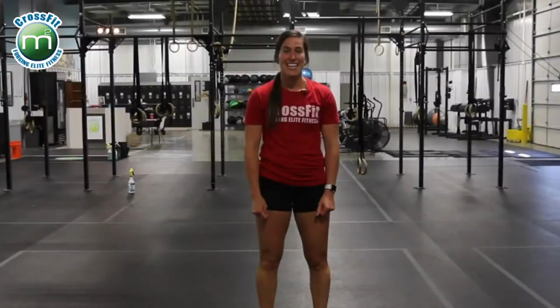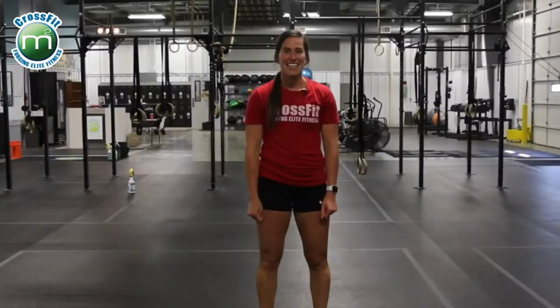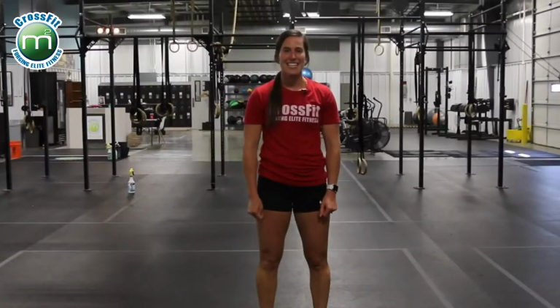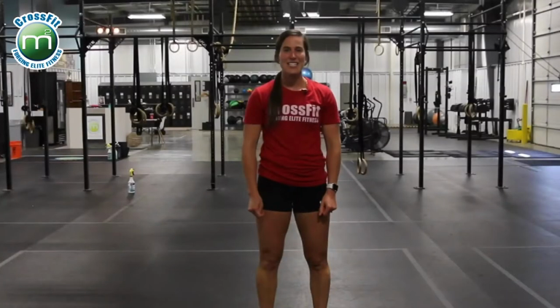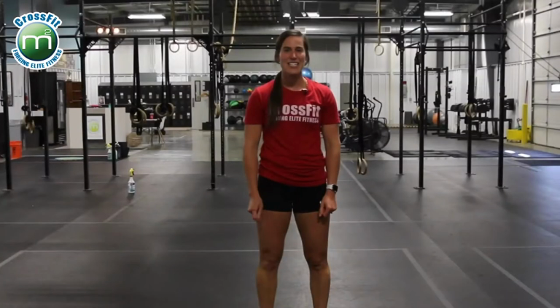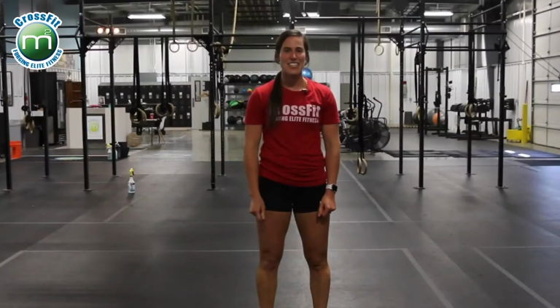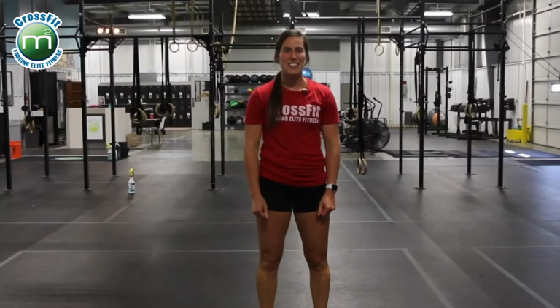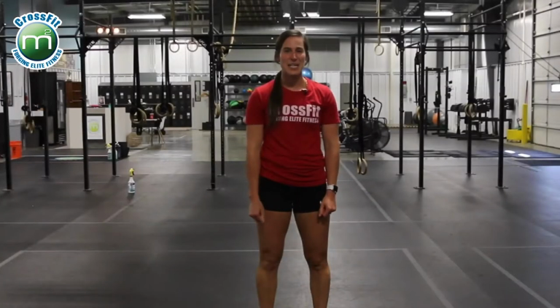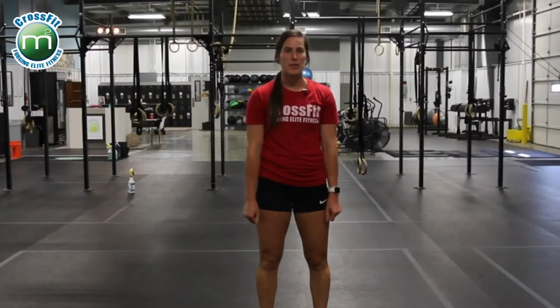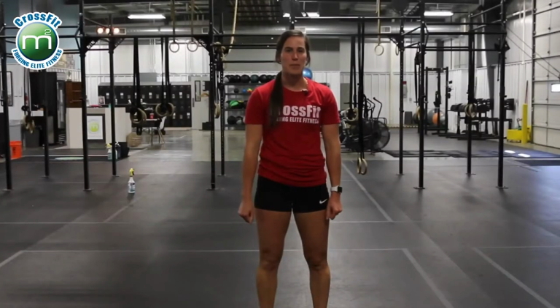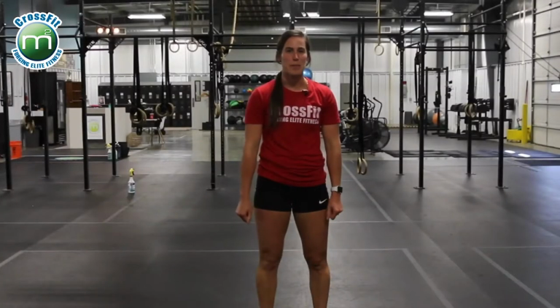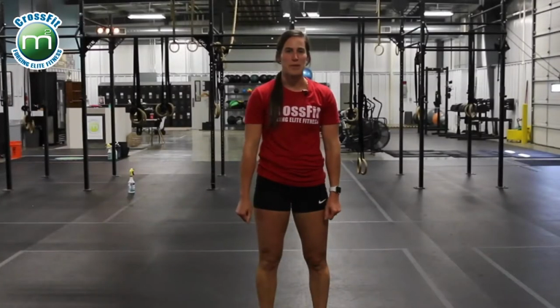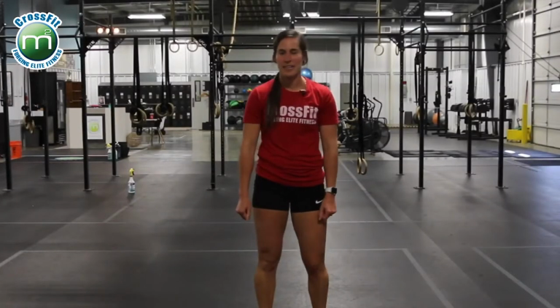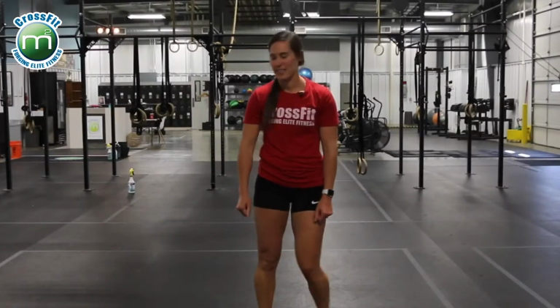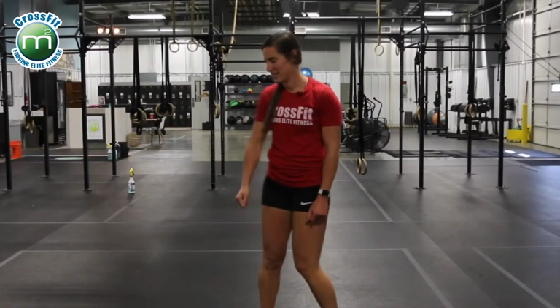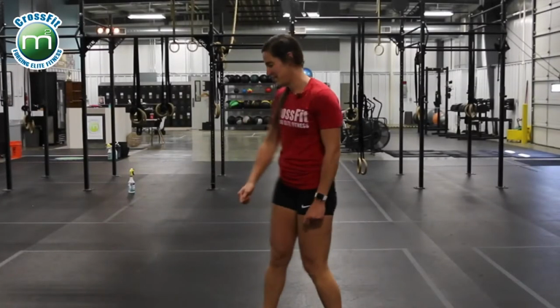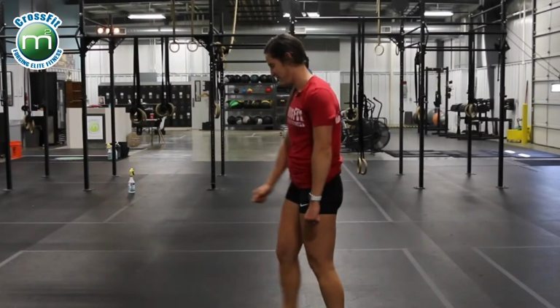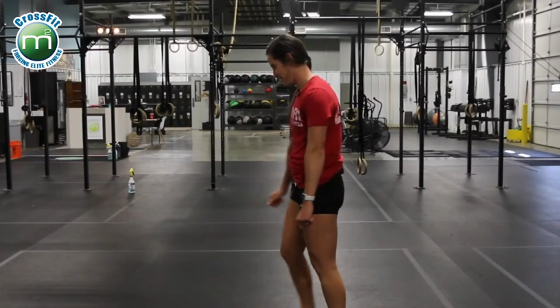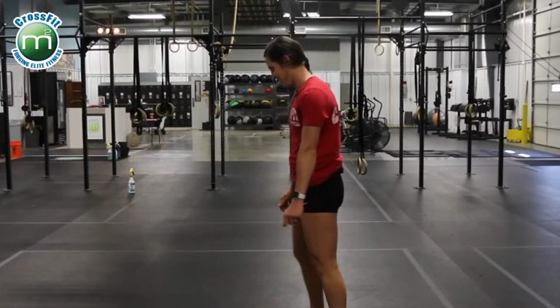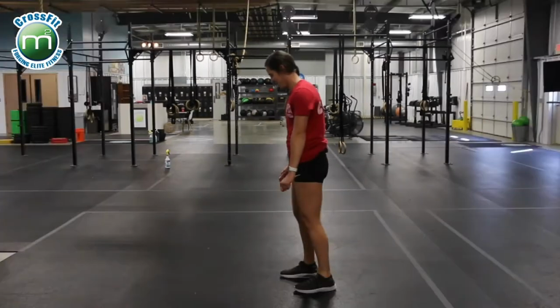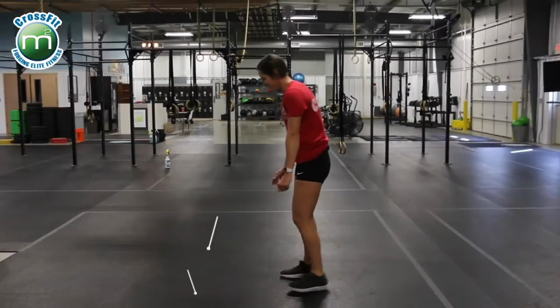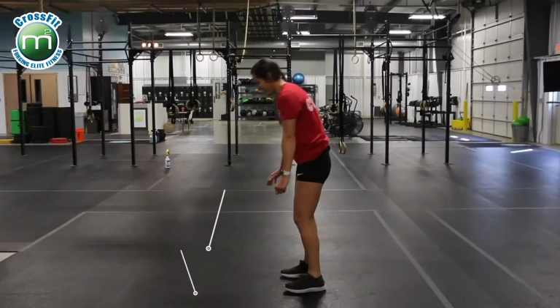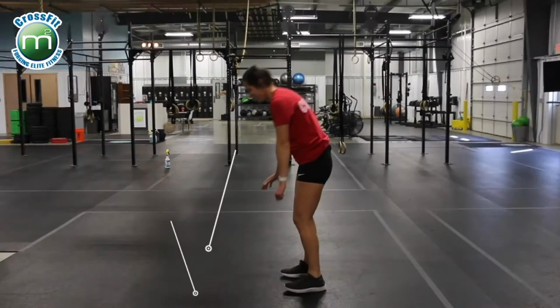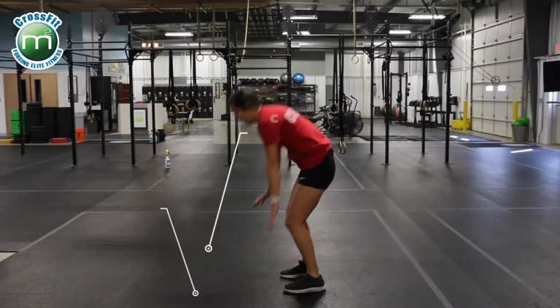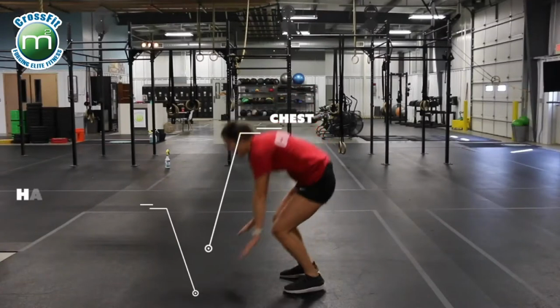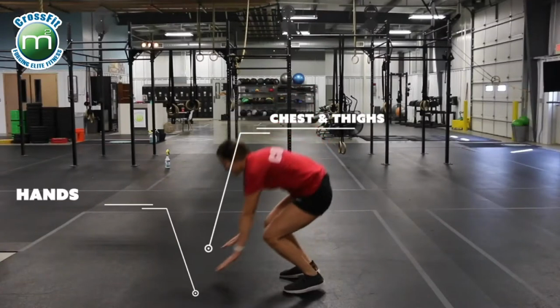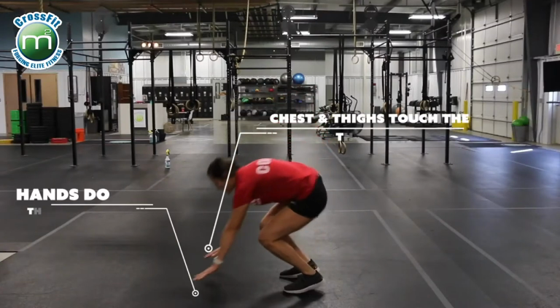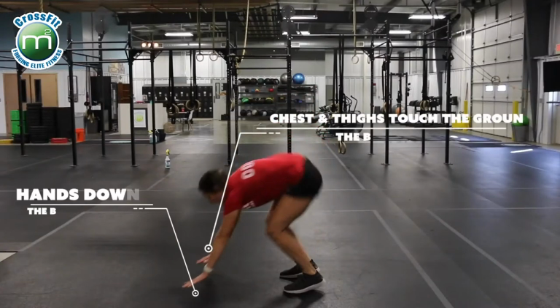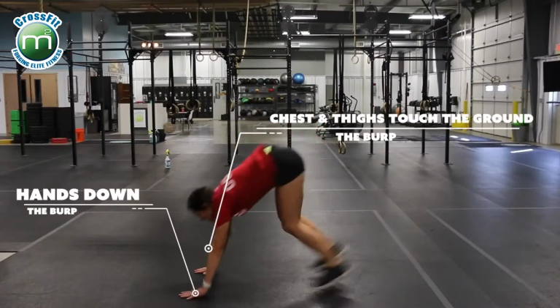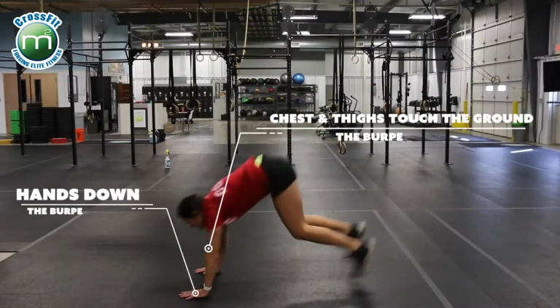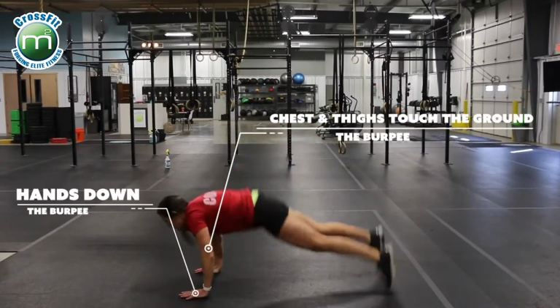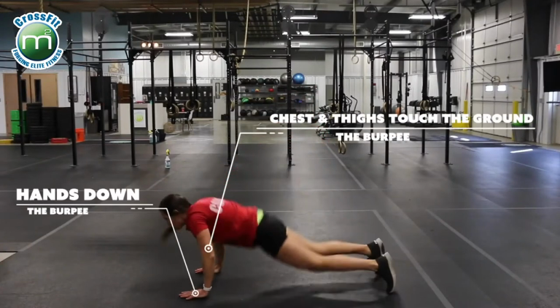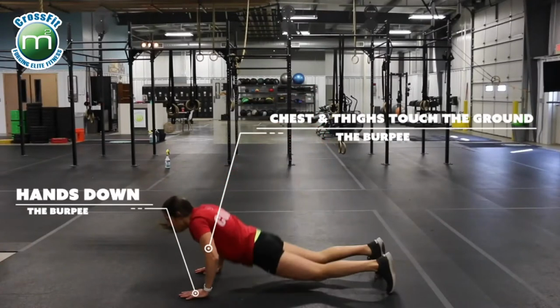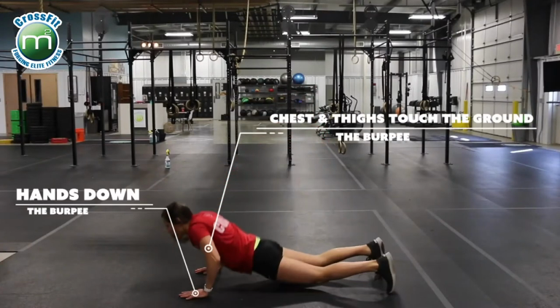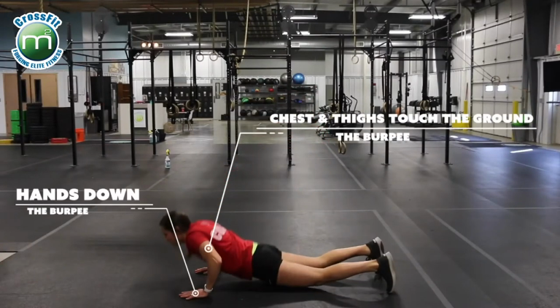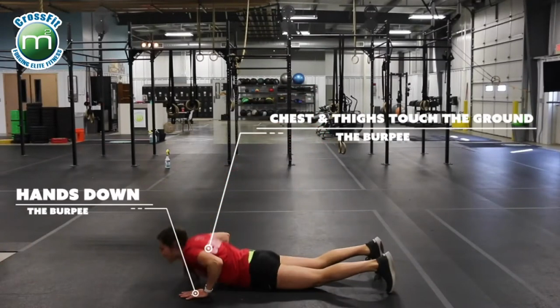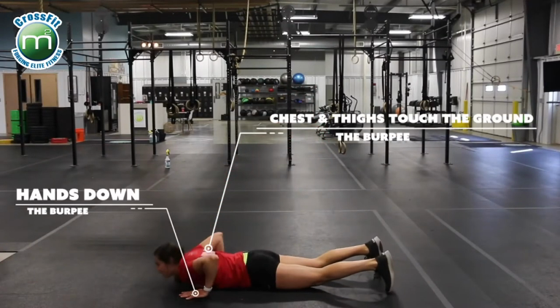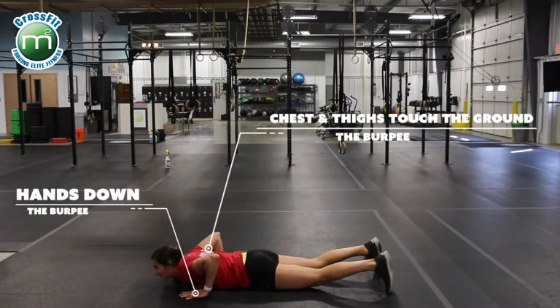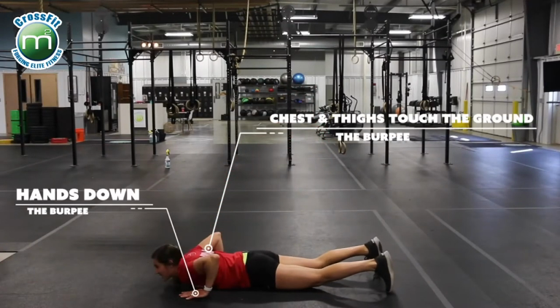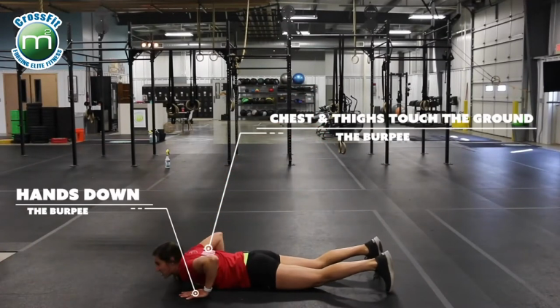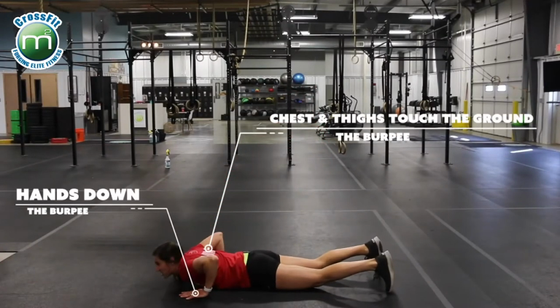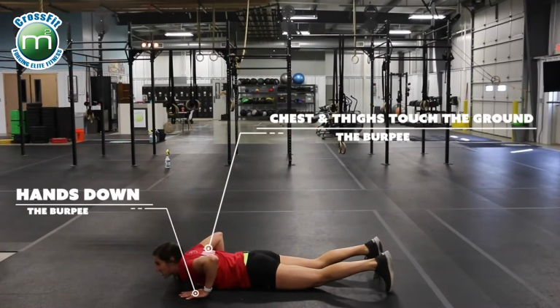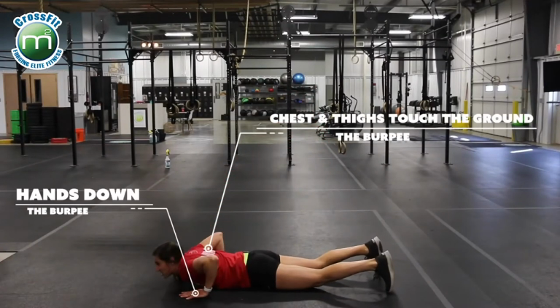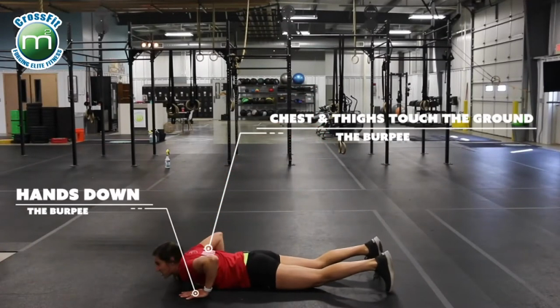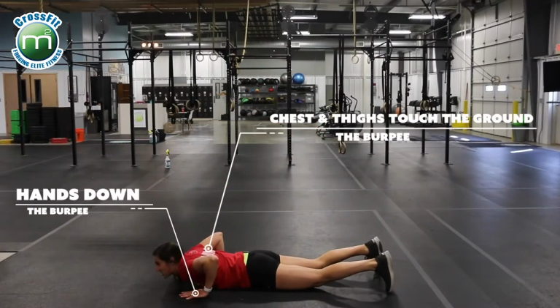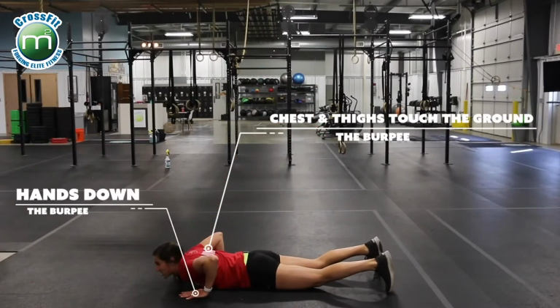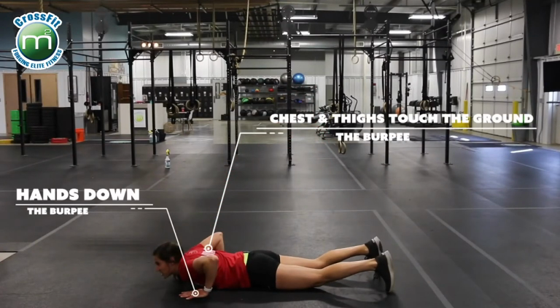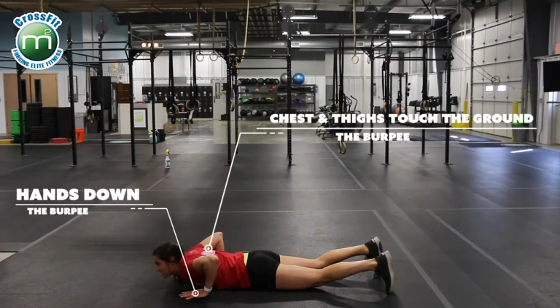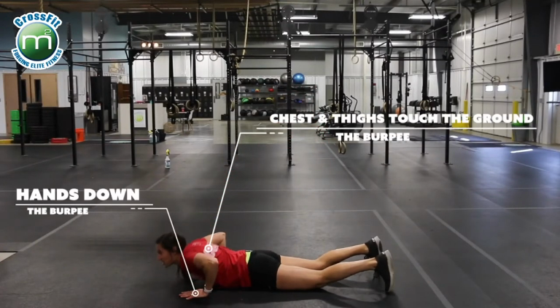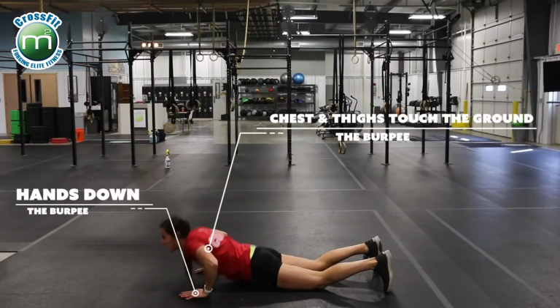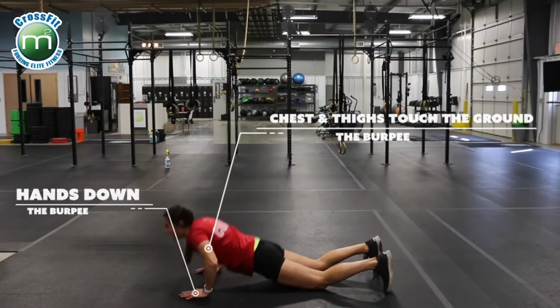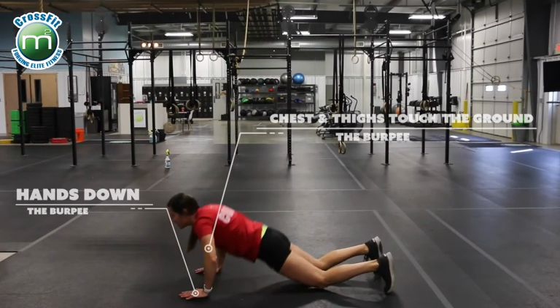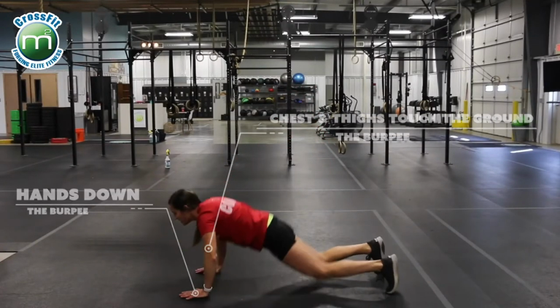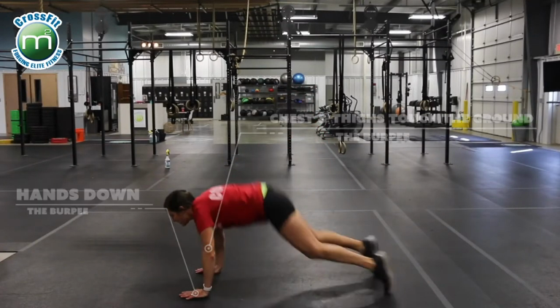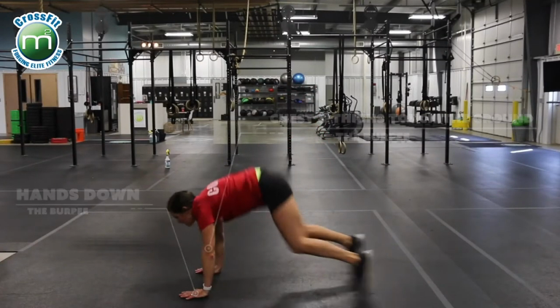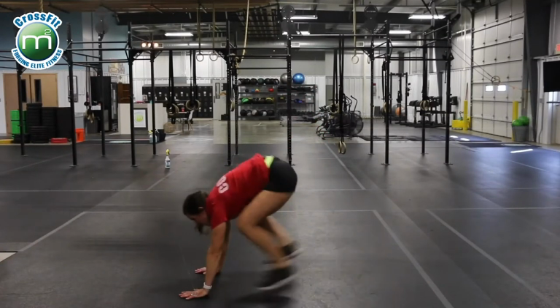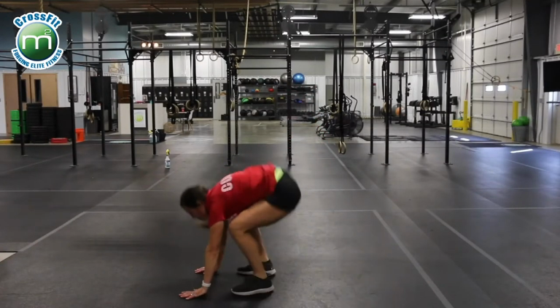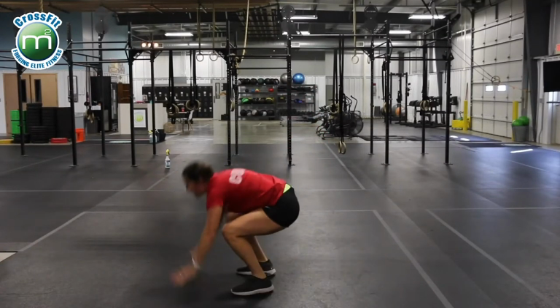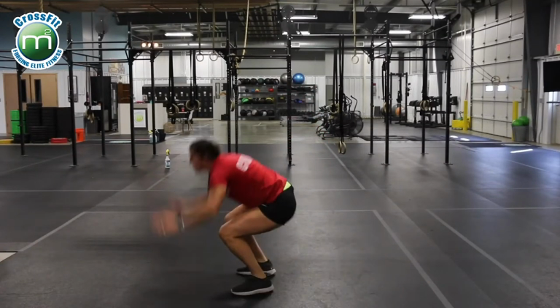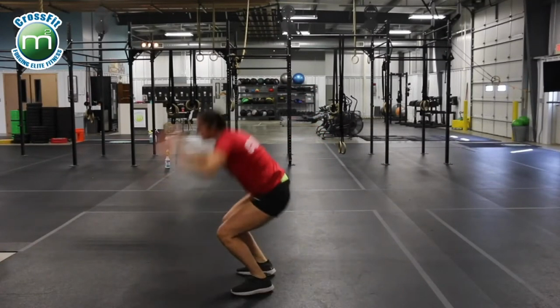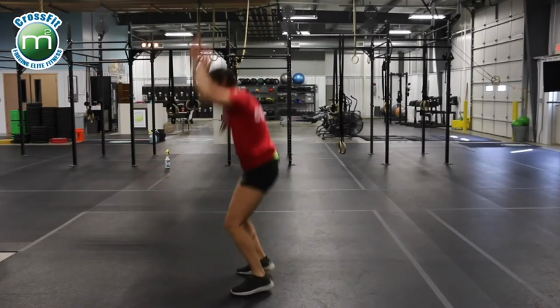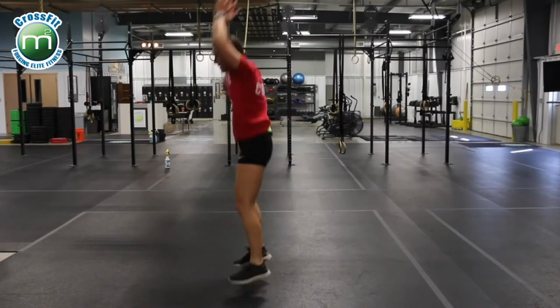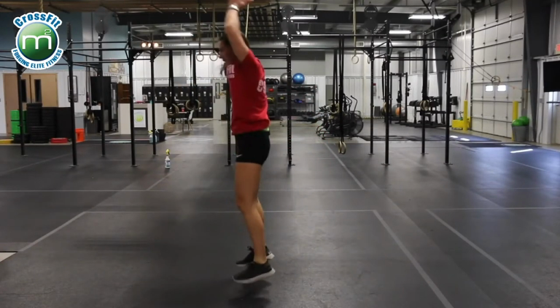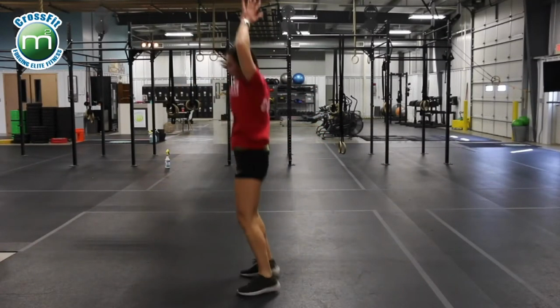This is our standard burpee. Hands down, chest and thighs touch the ground, jump up, clap.